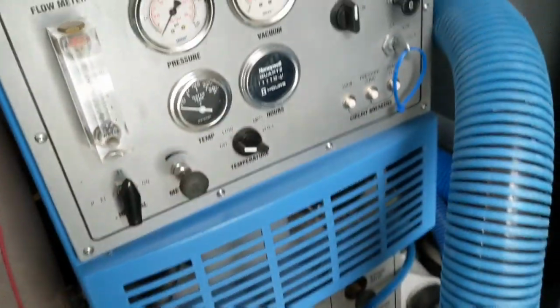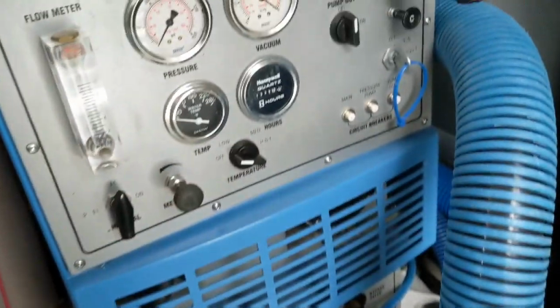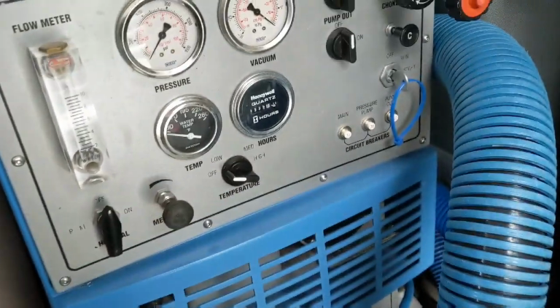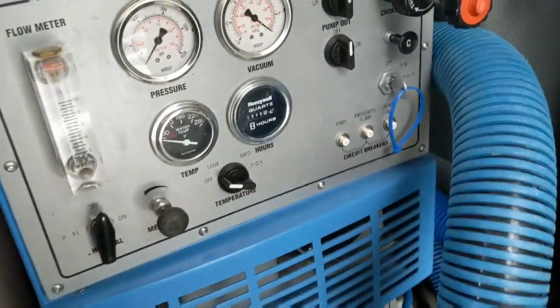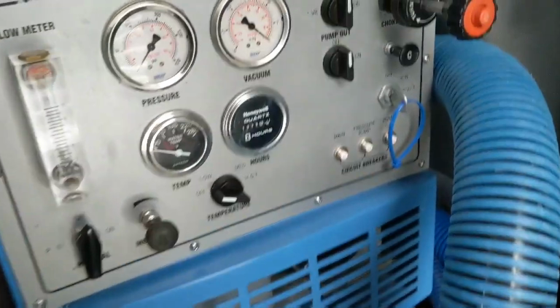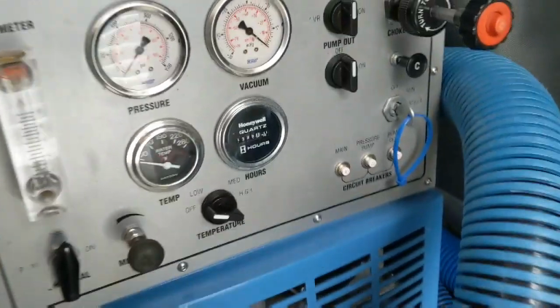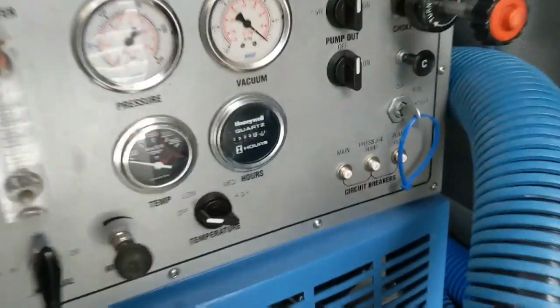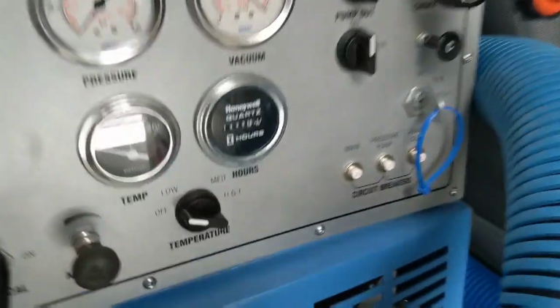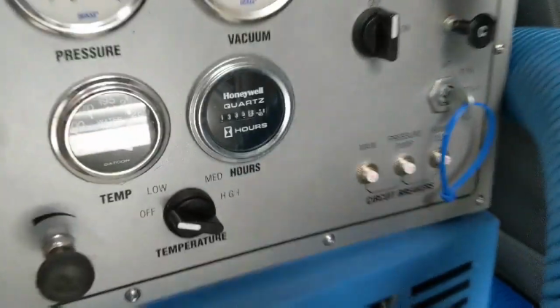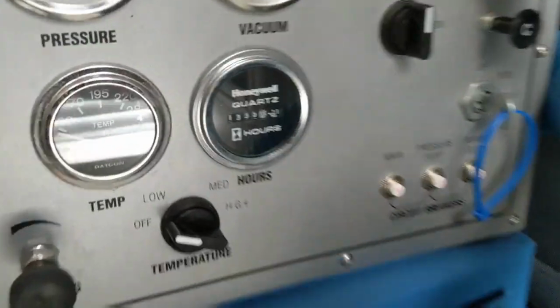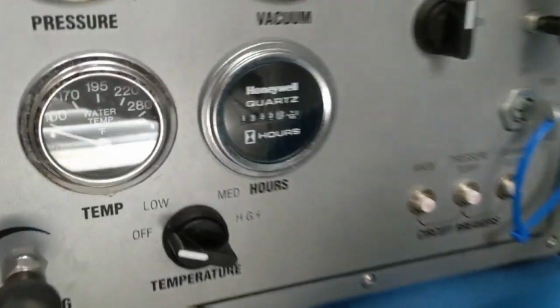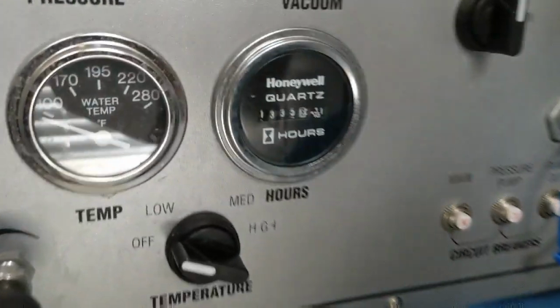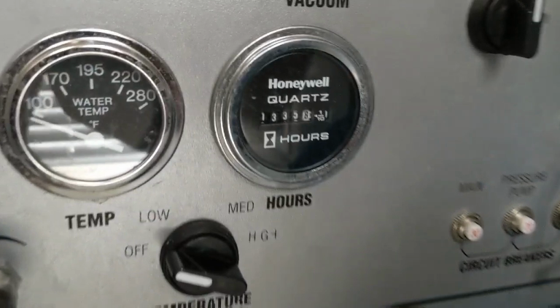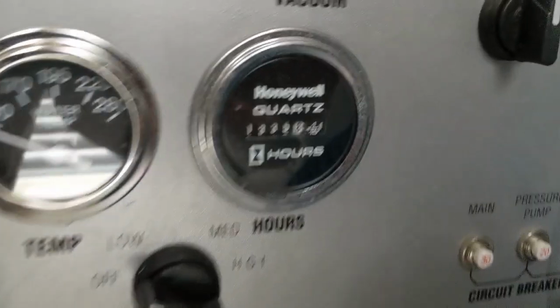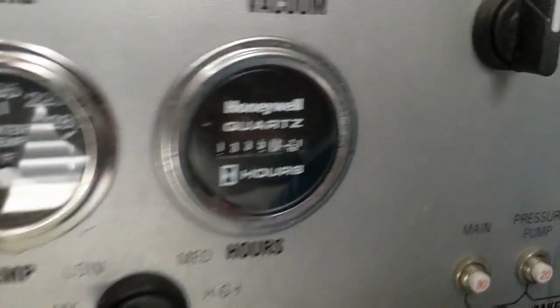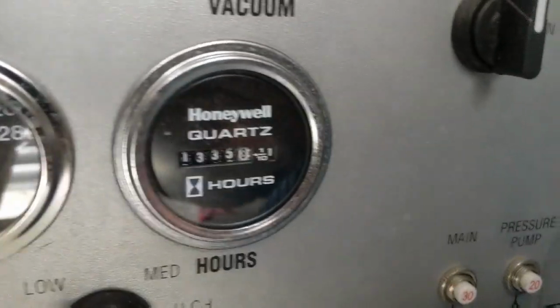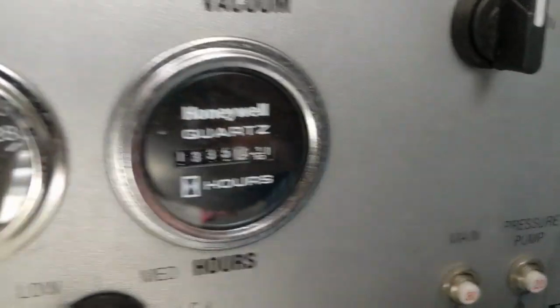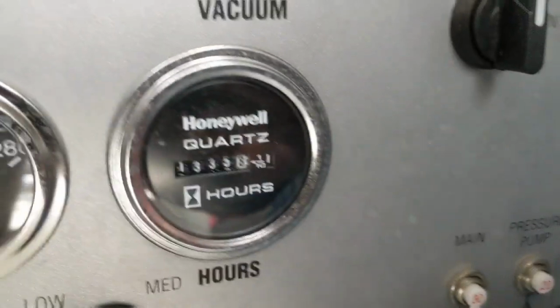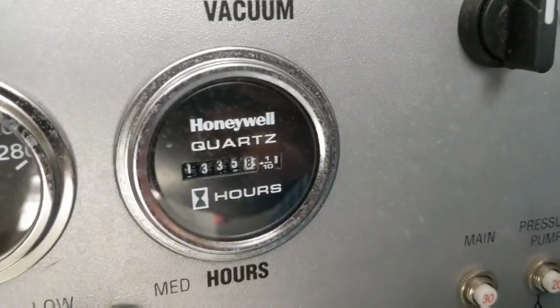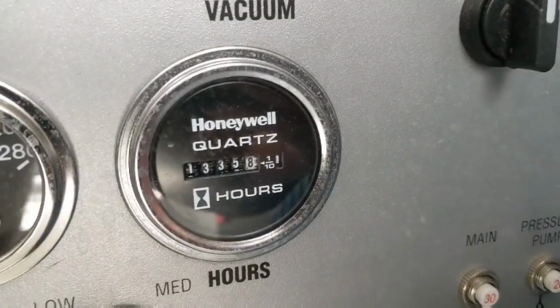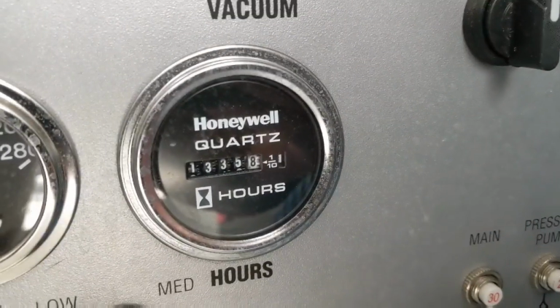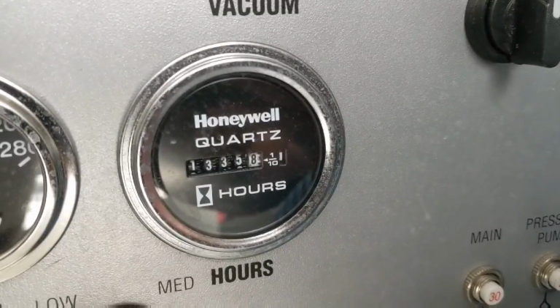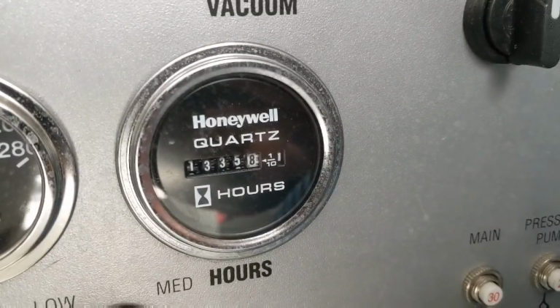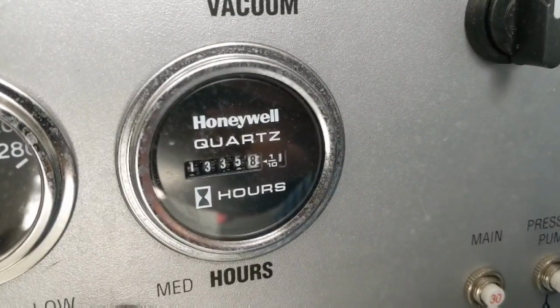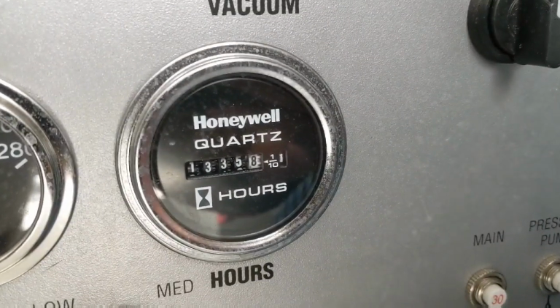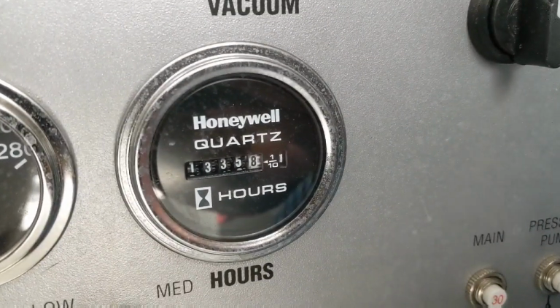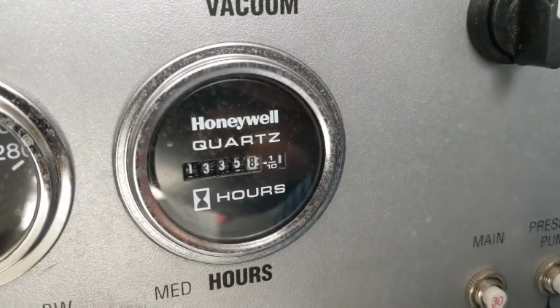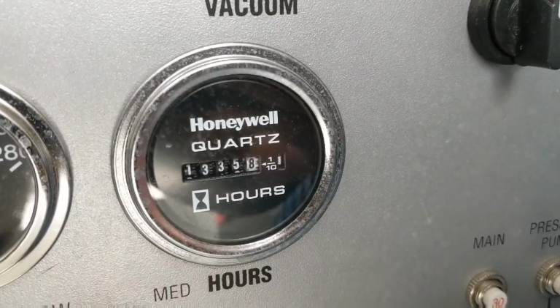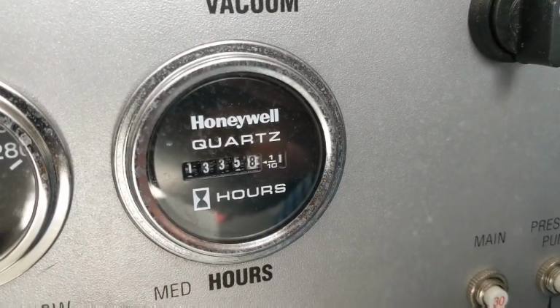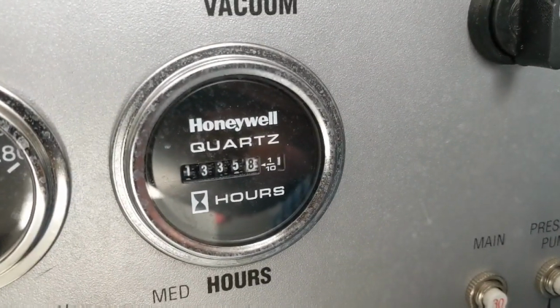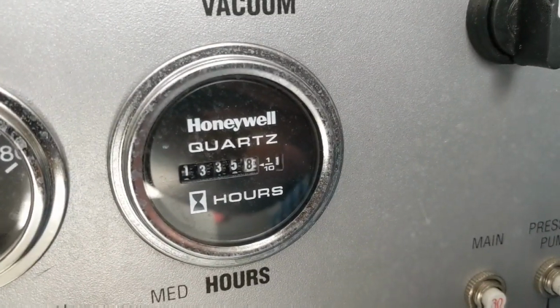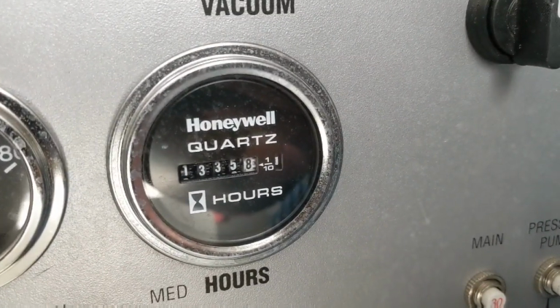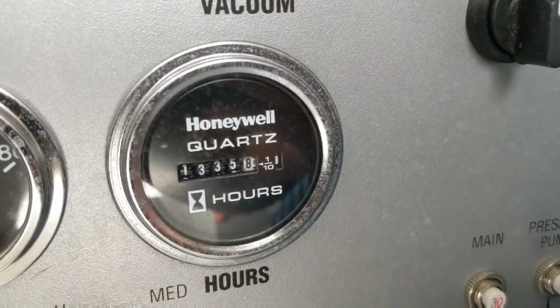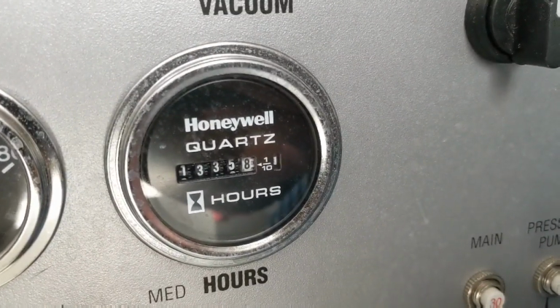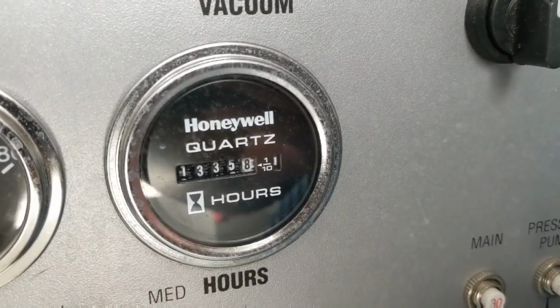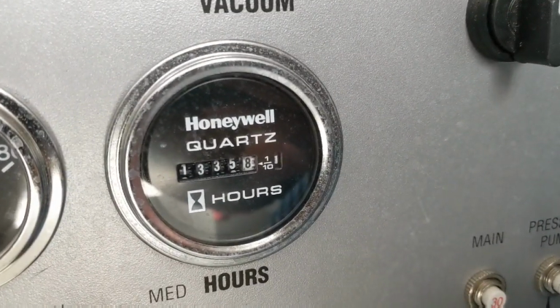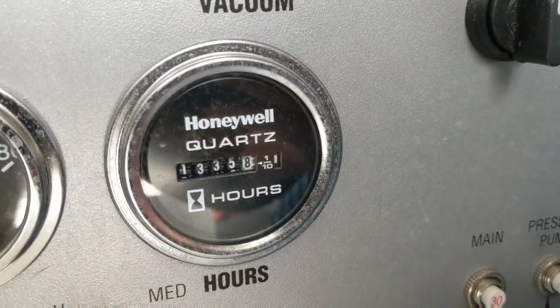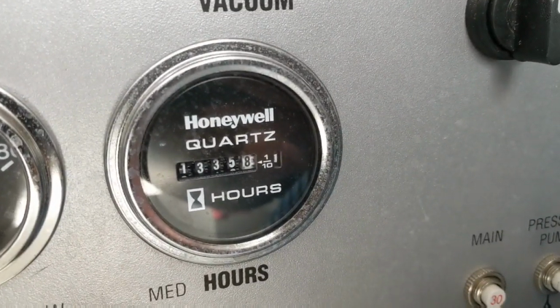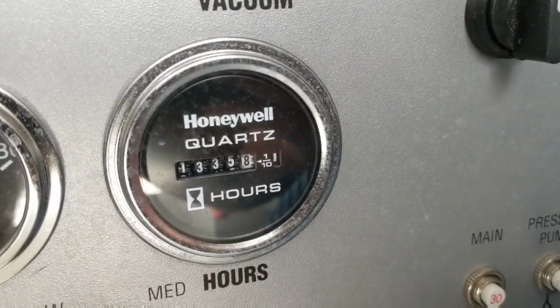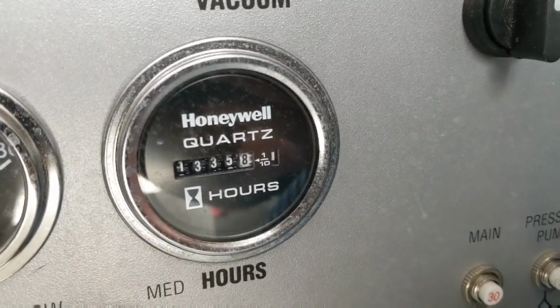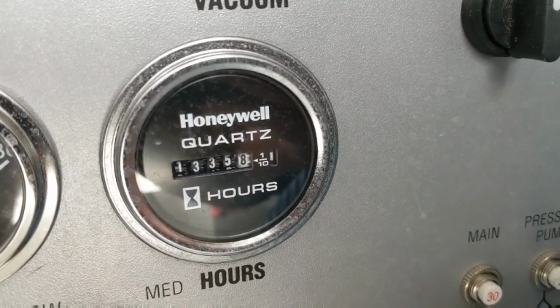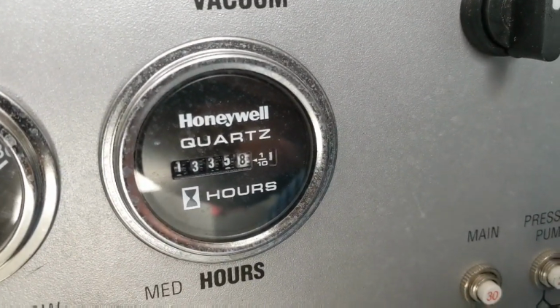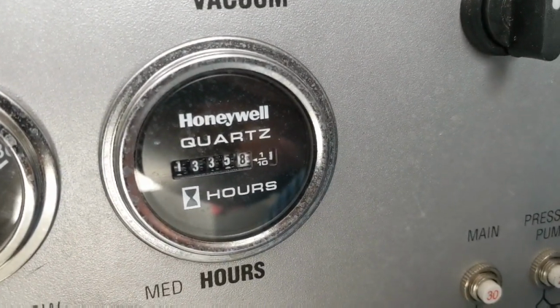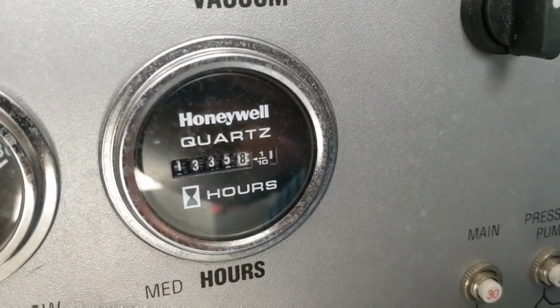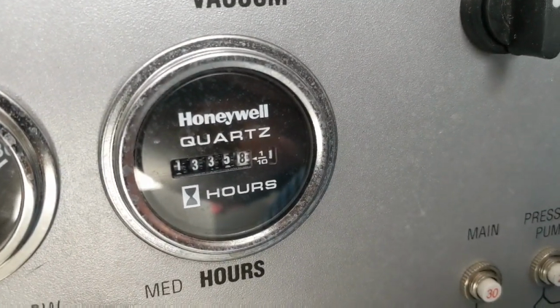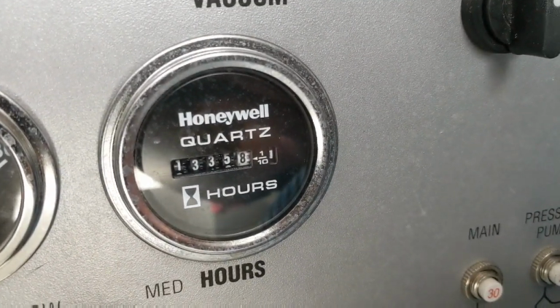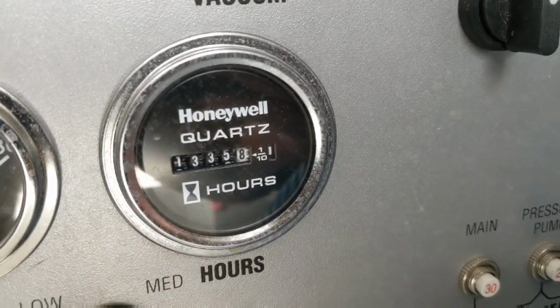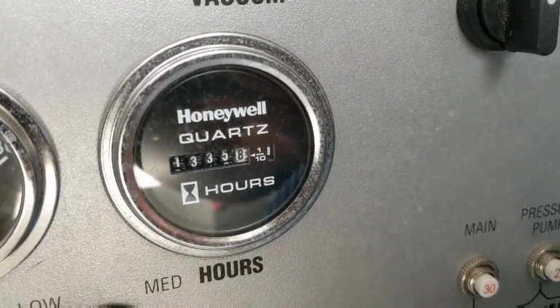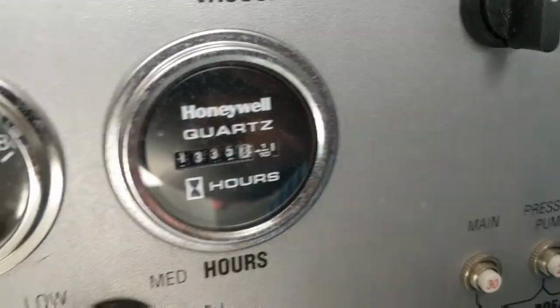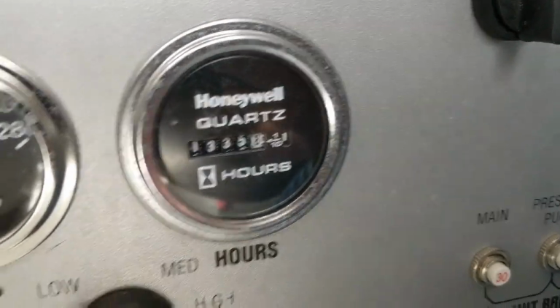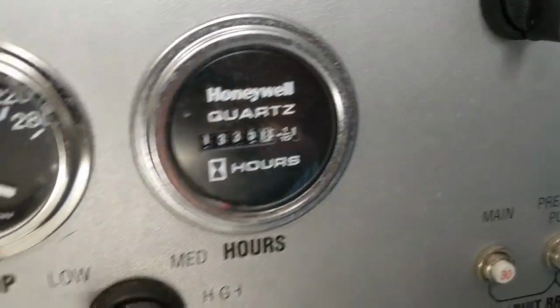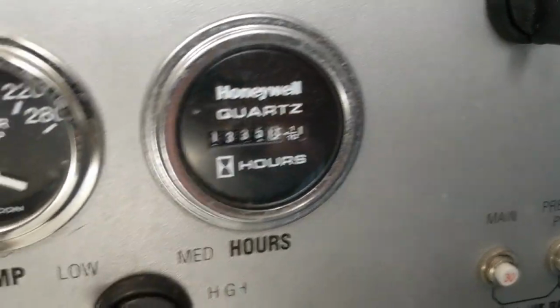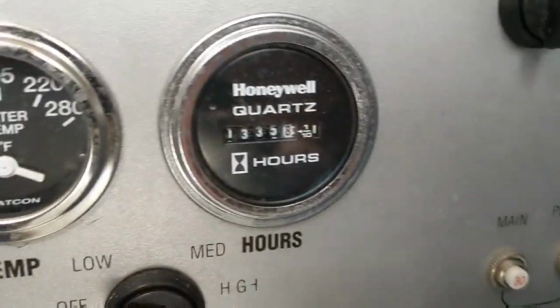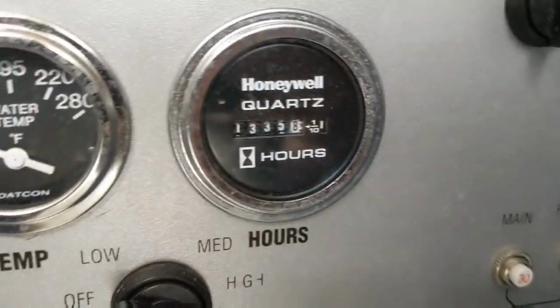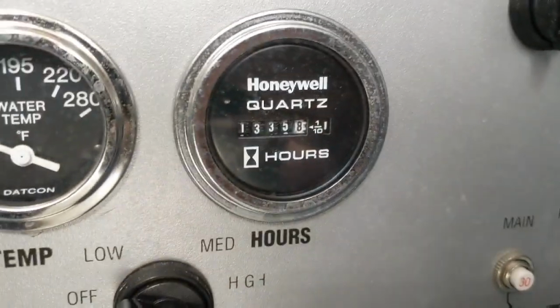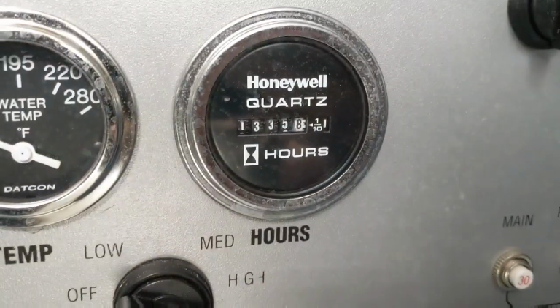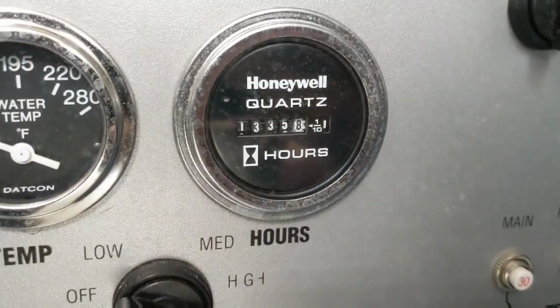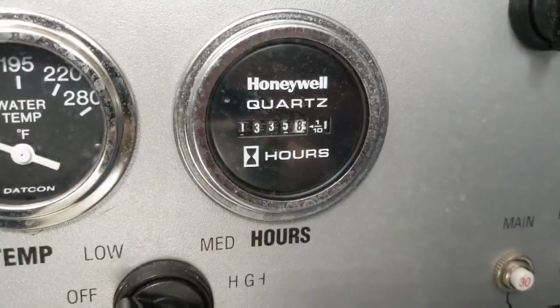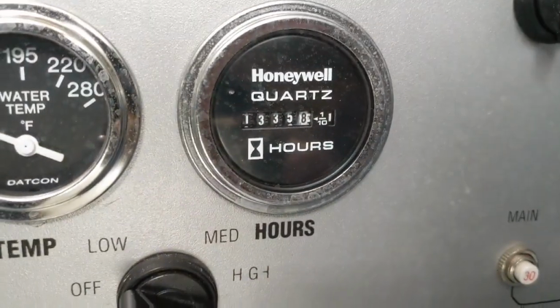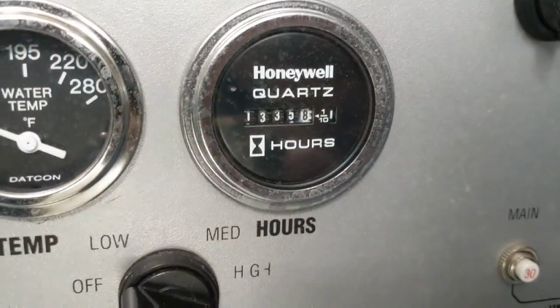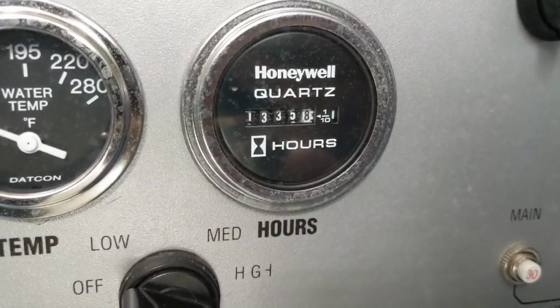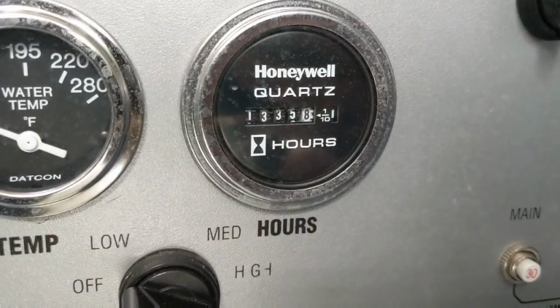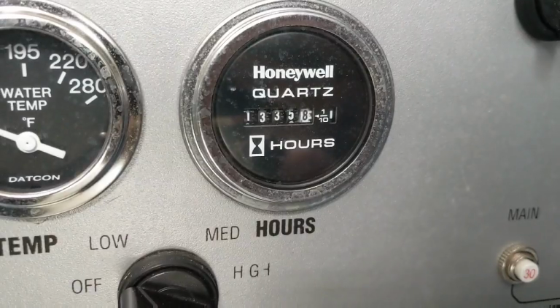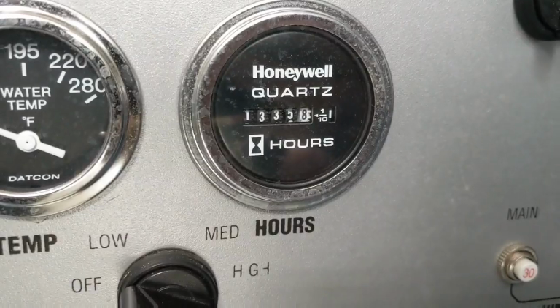This machine has that many hours on it — and what is that, $1,300?